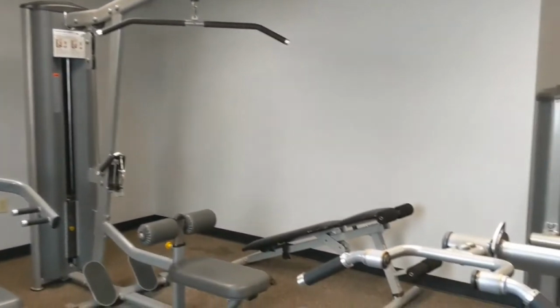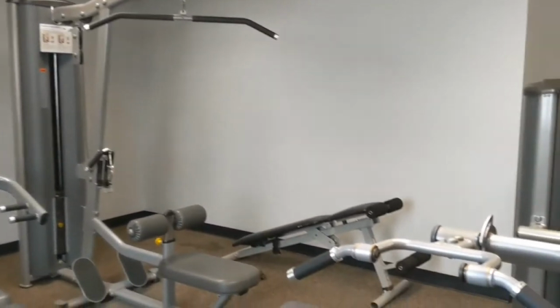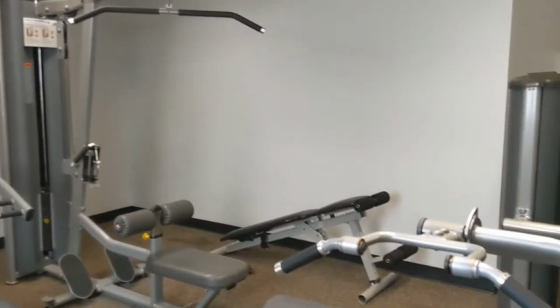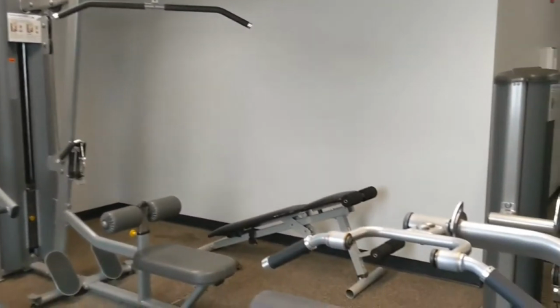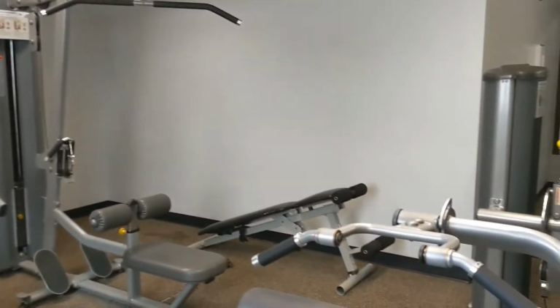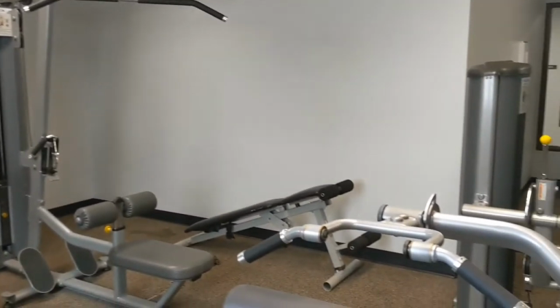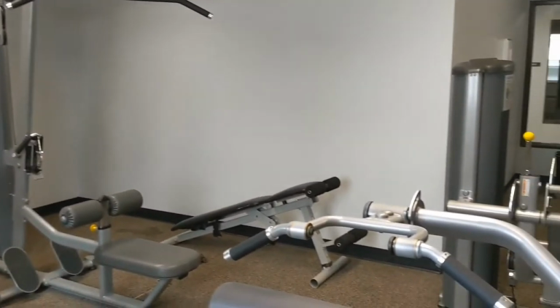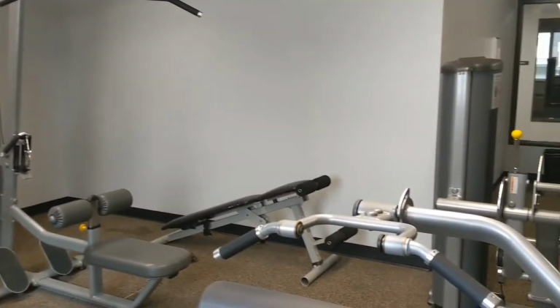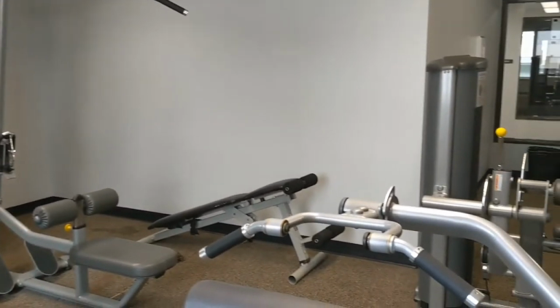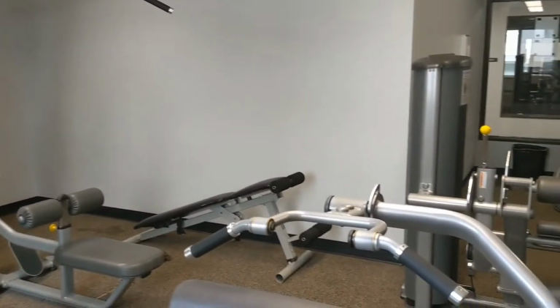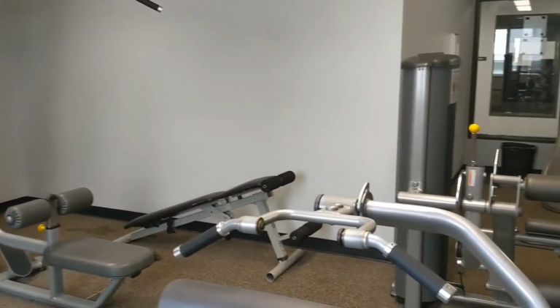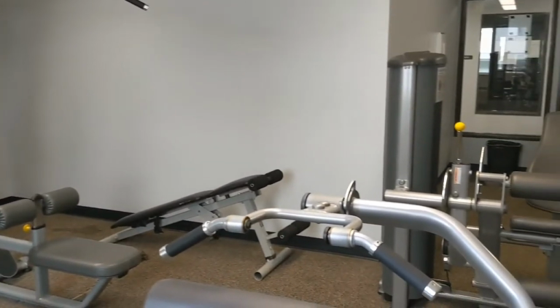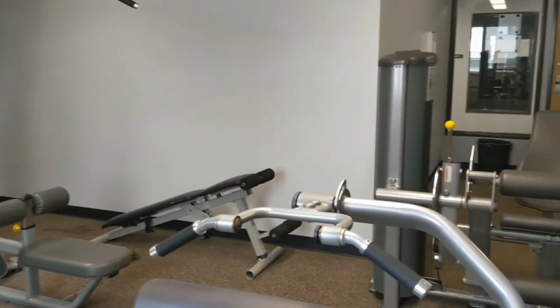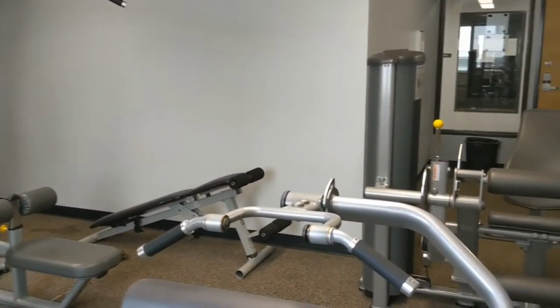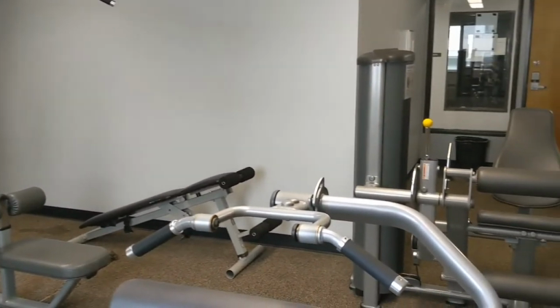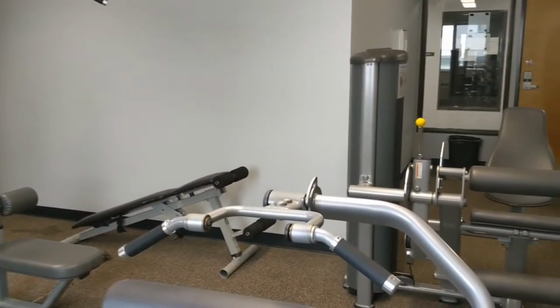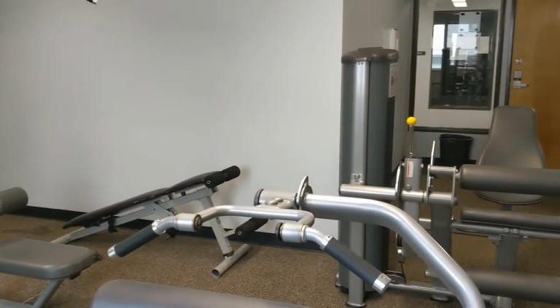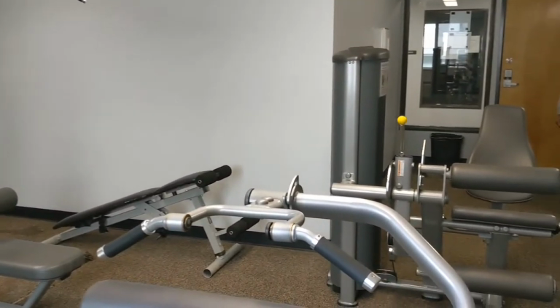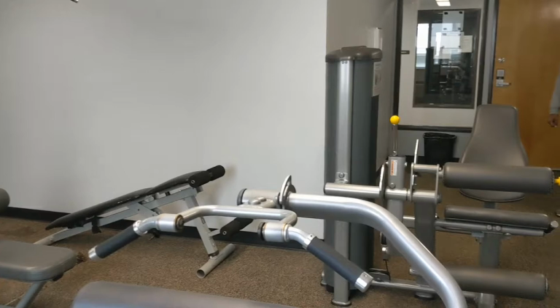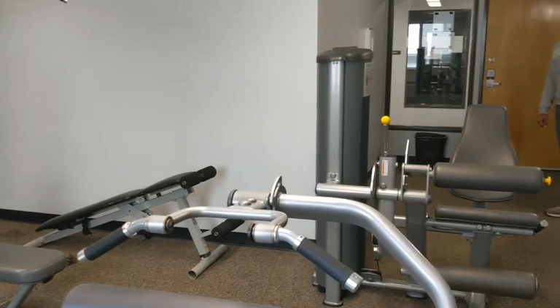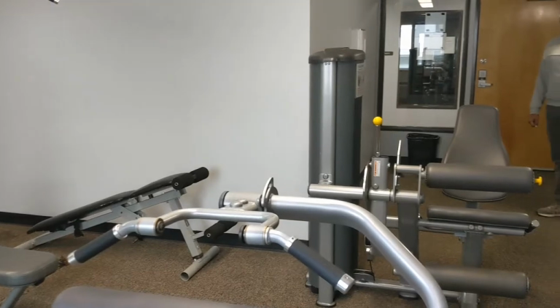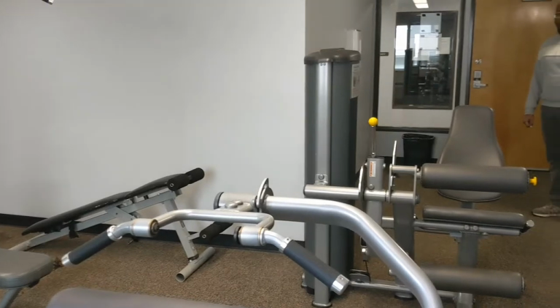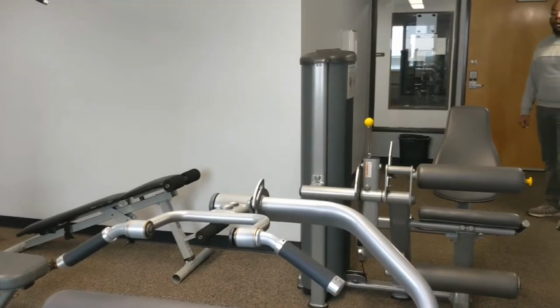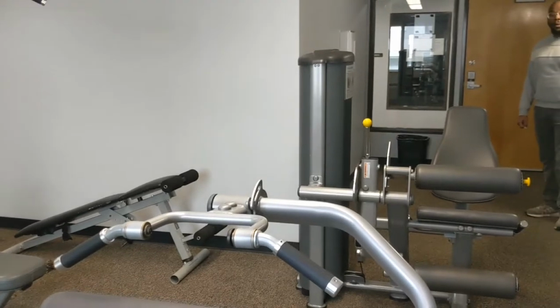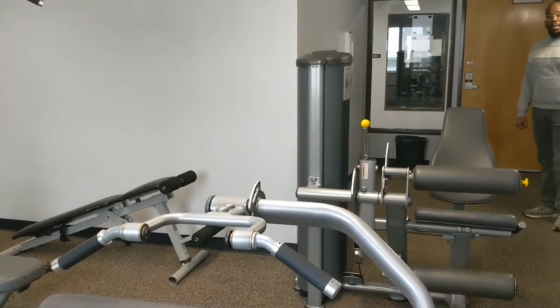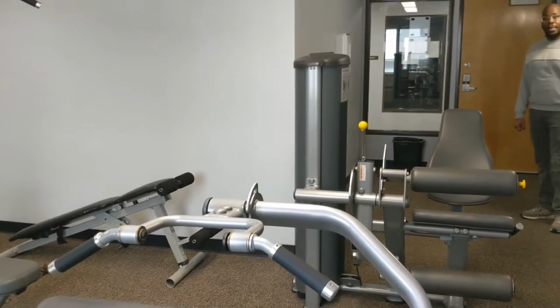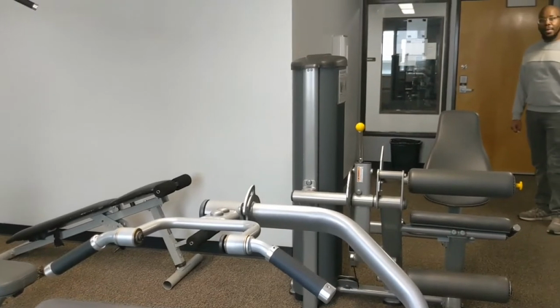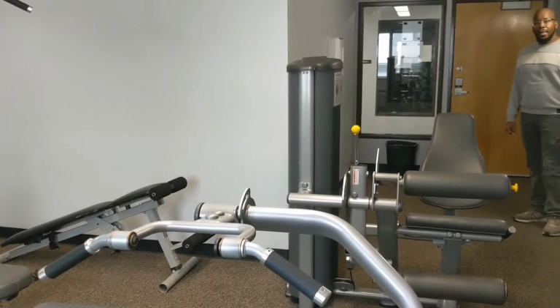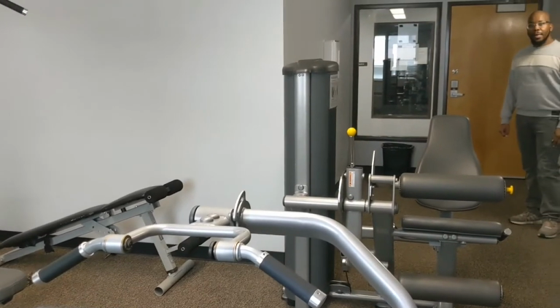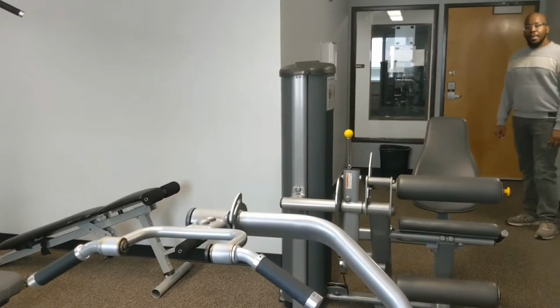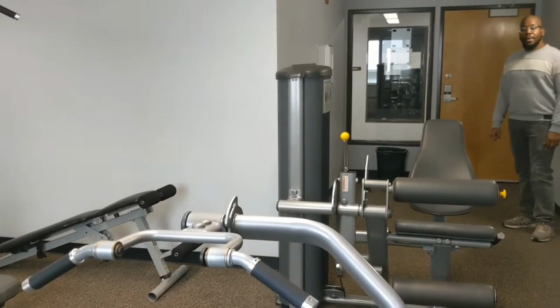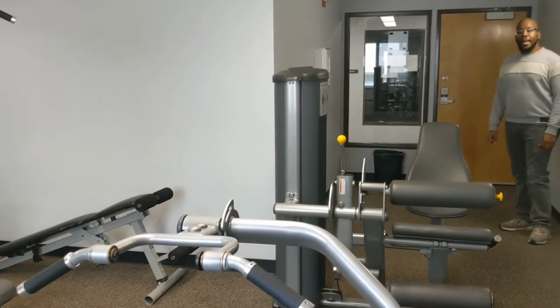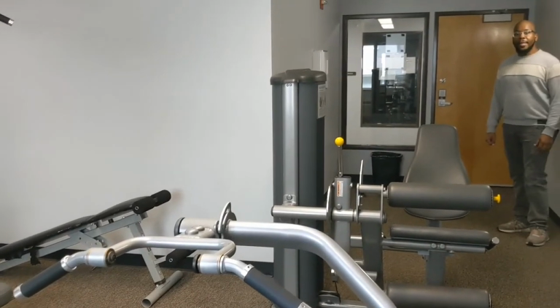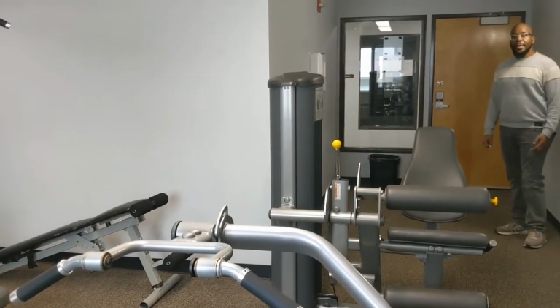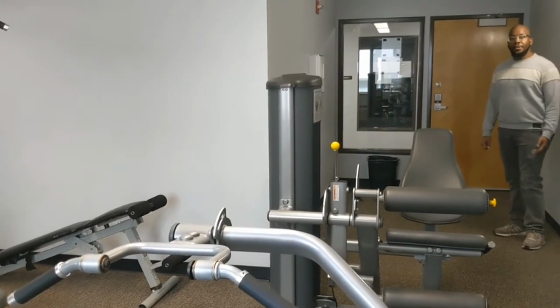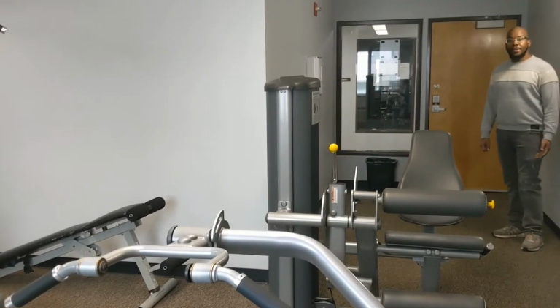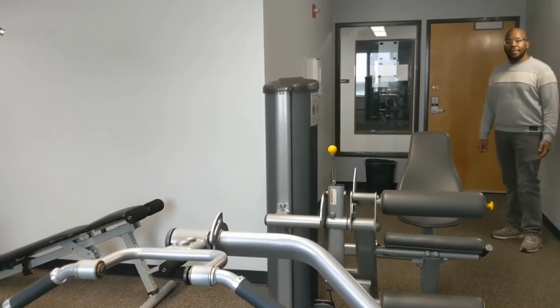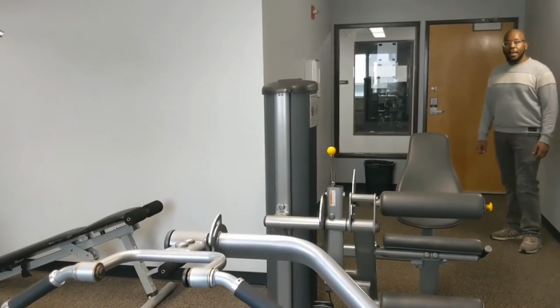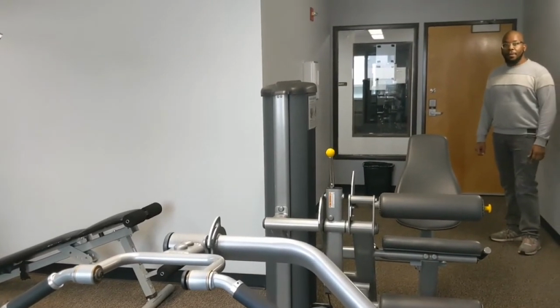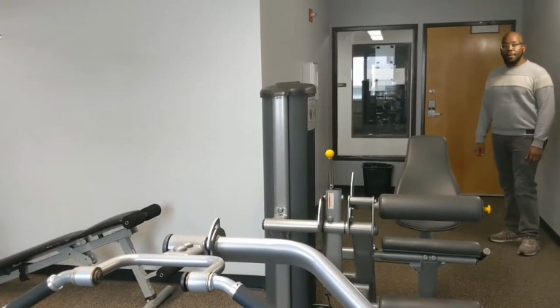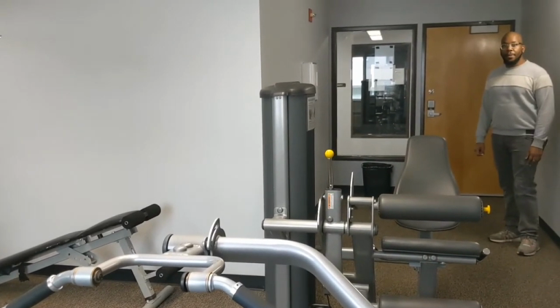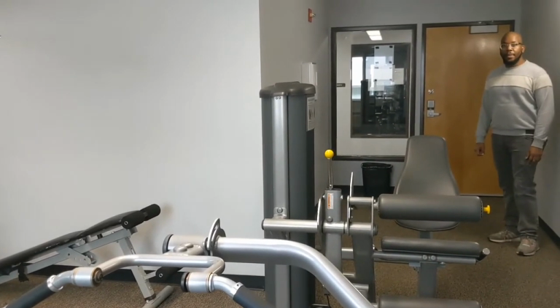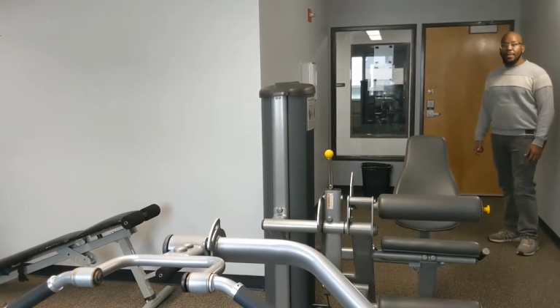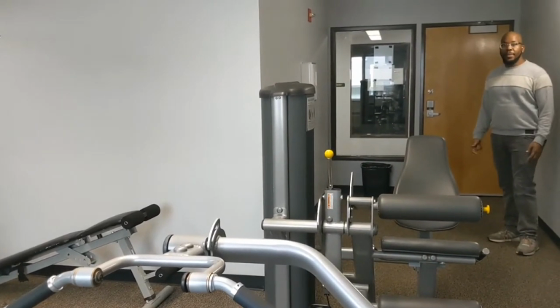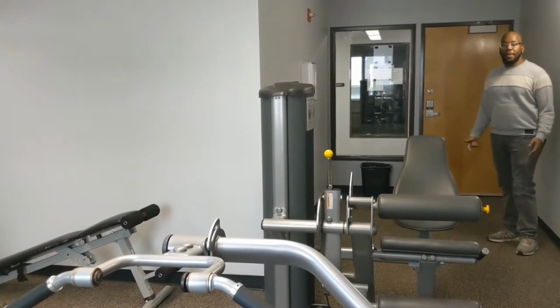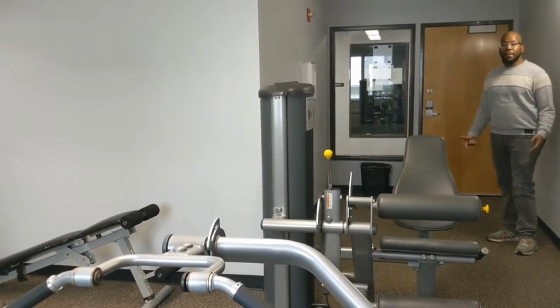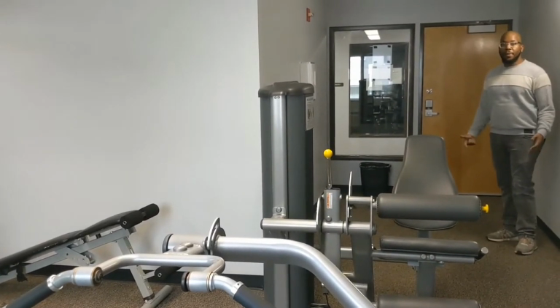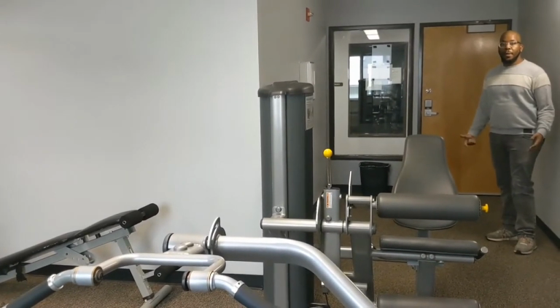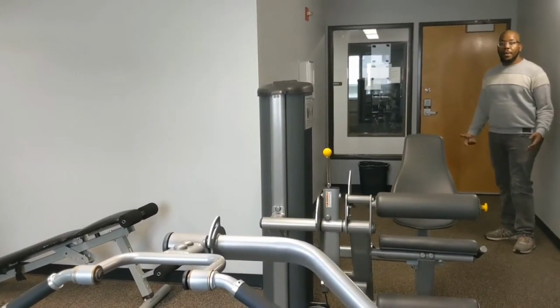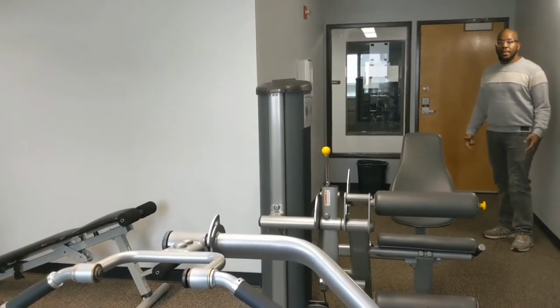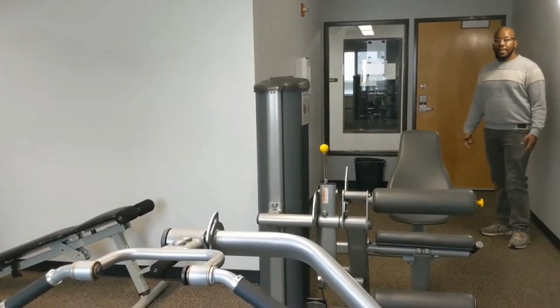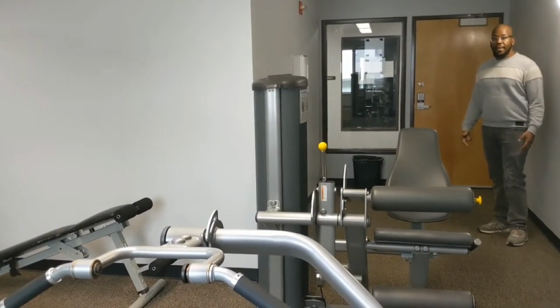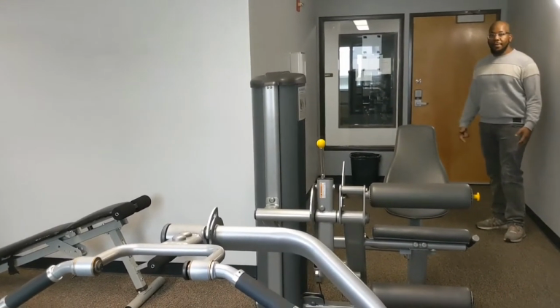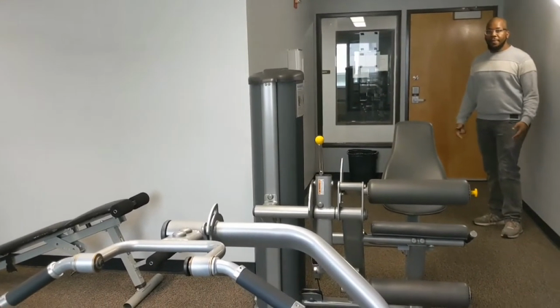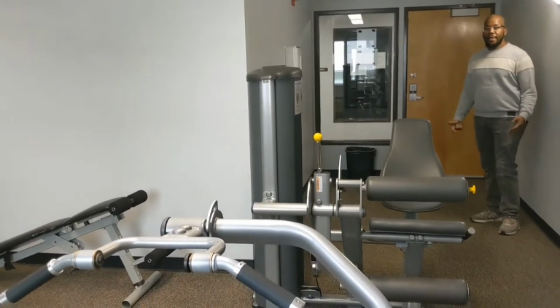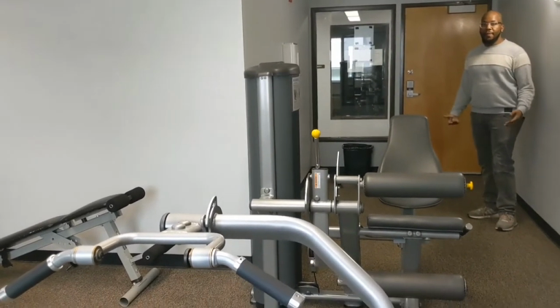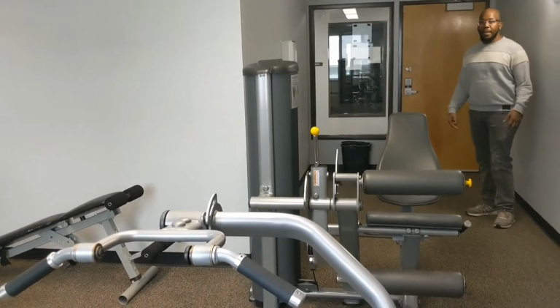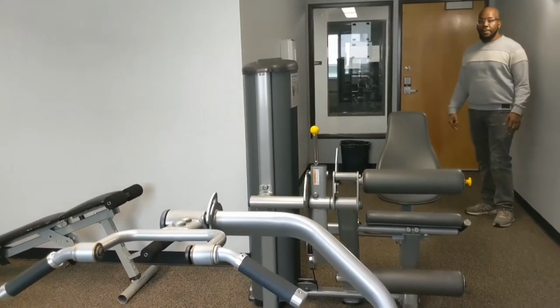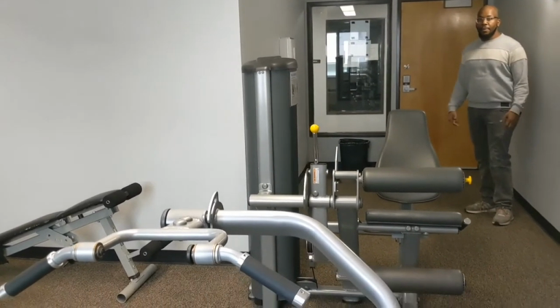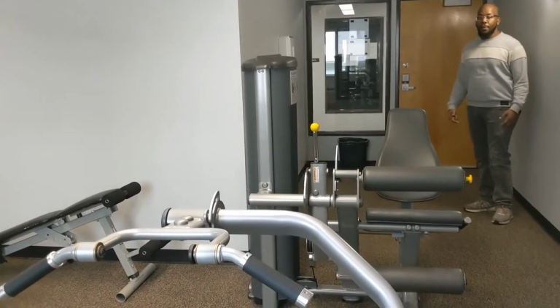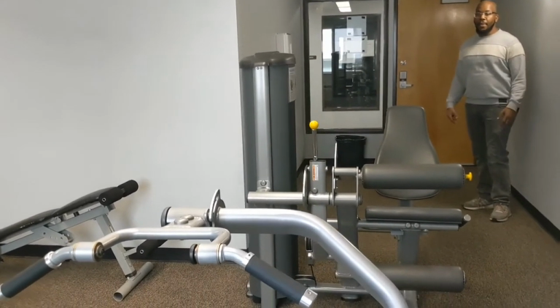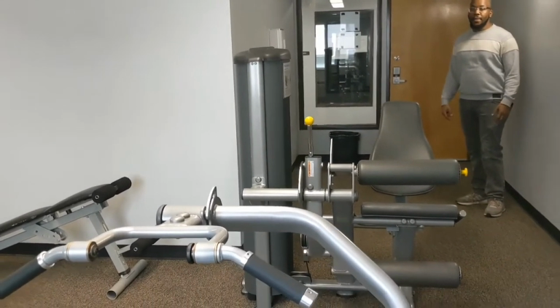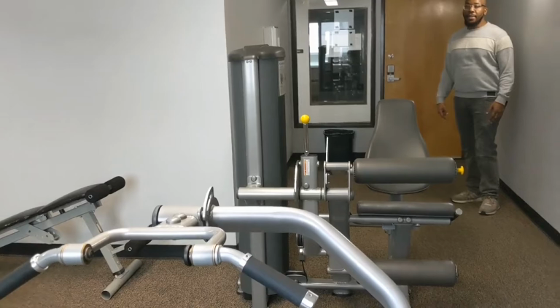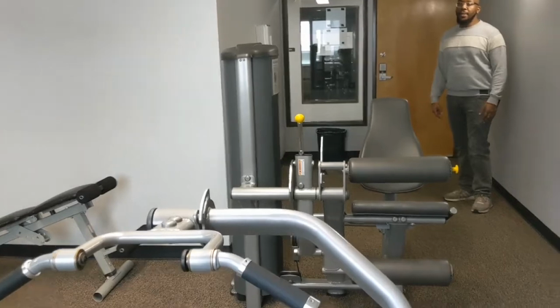These rooms are key-card access only, so they are secure and available for residents.